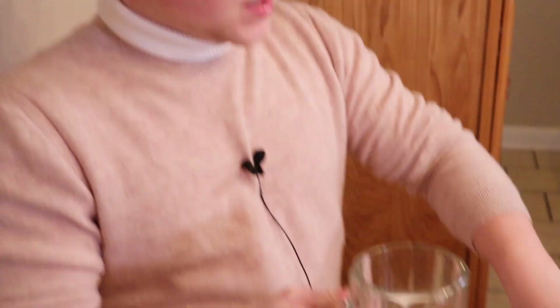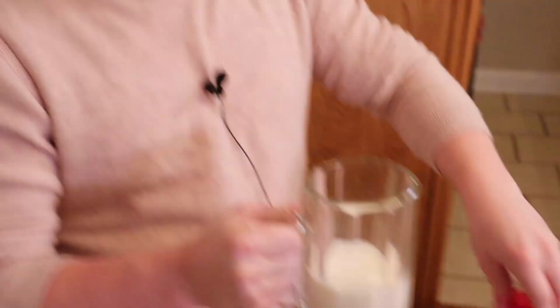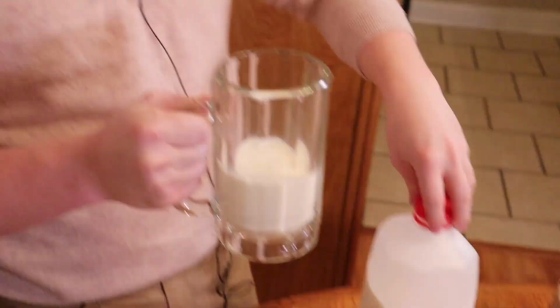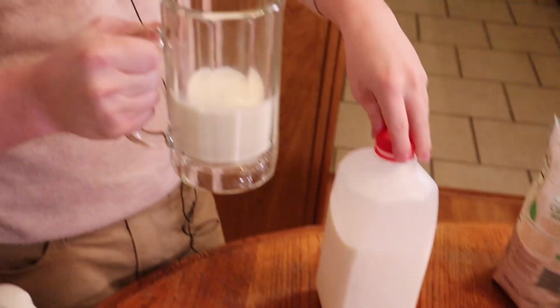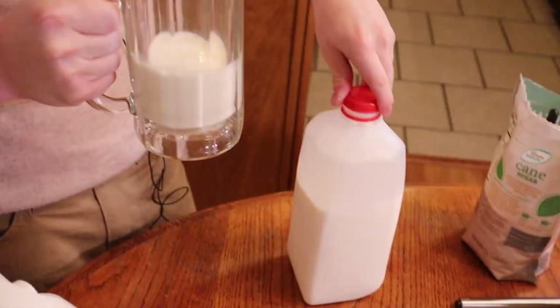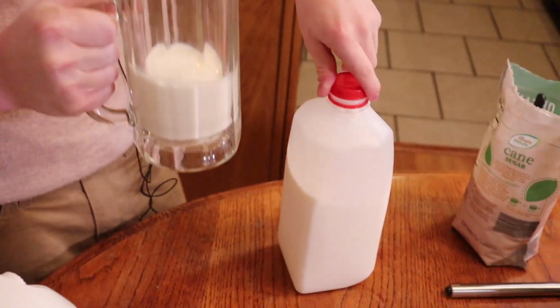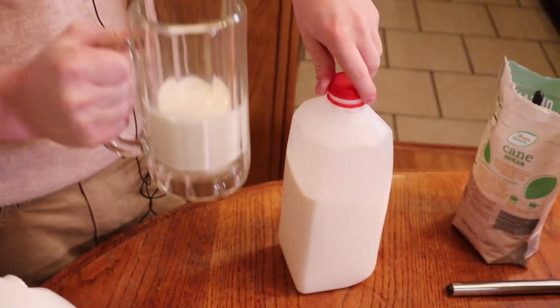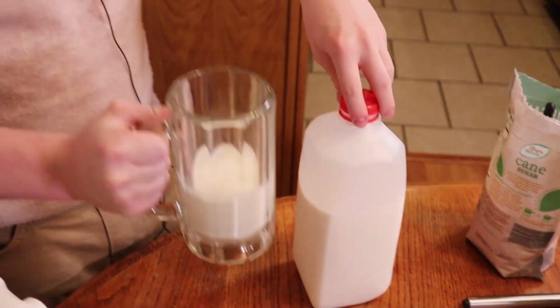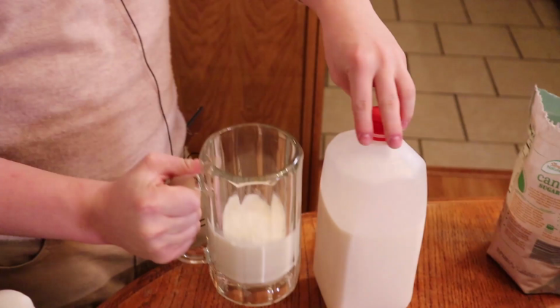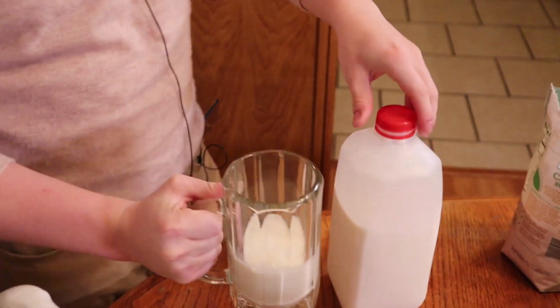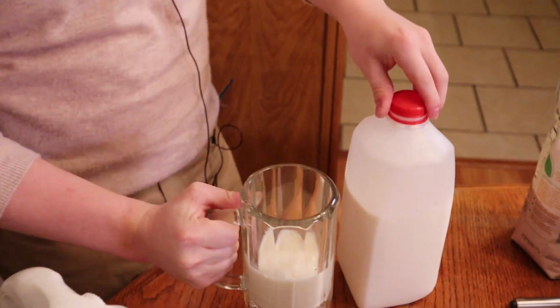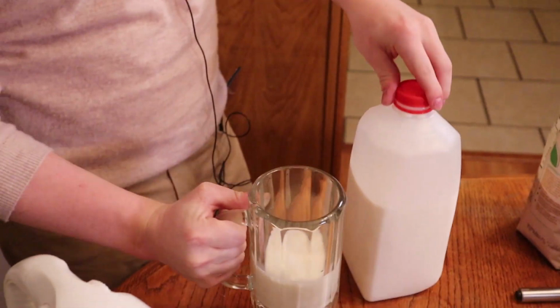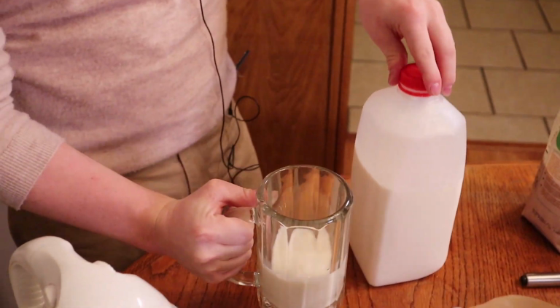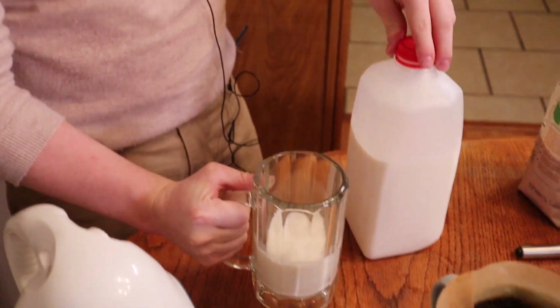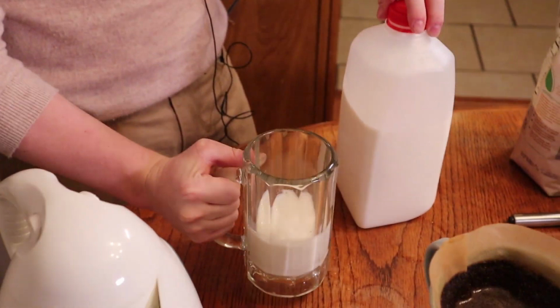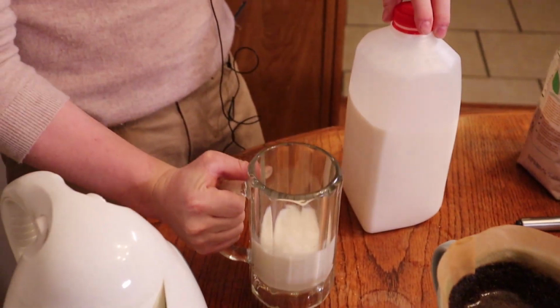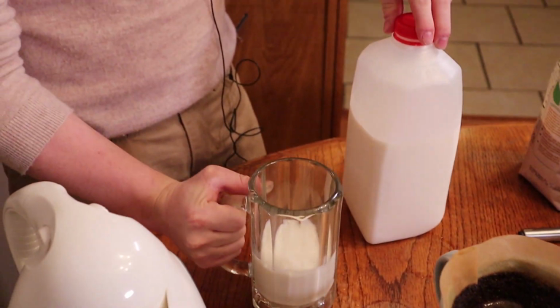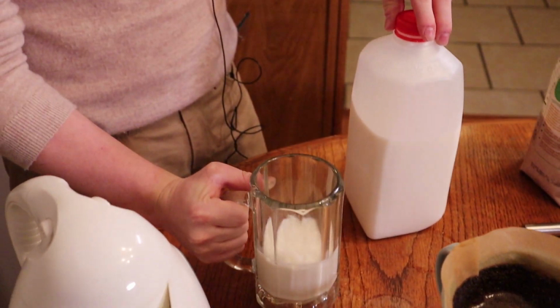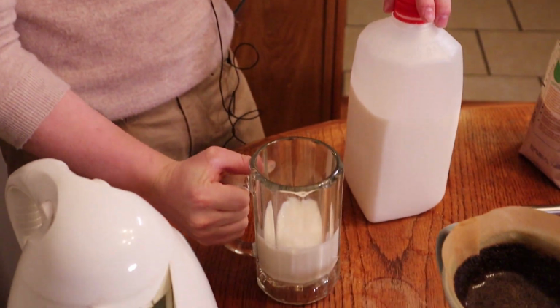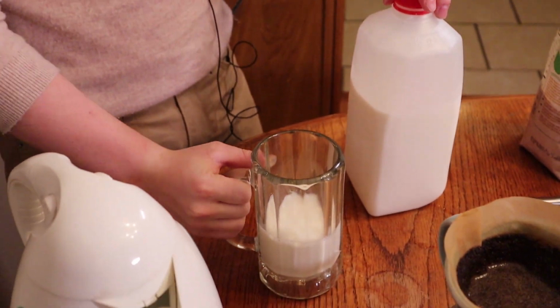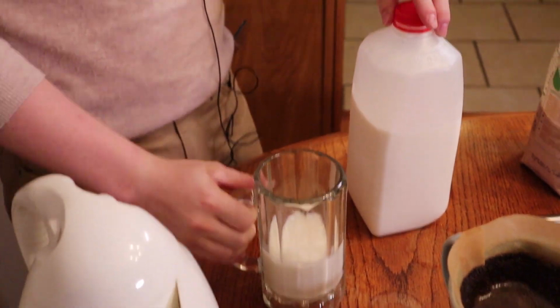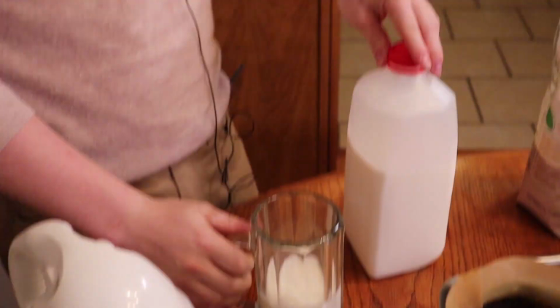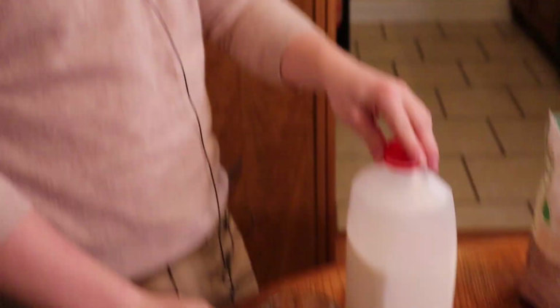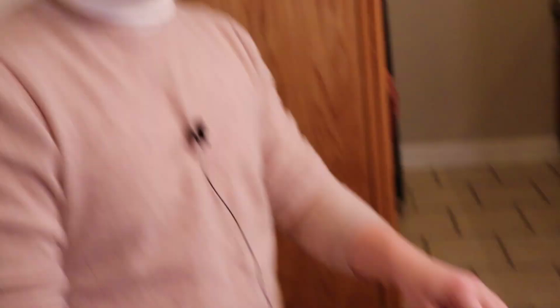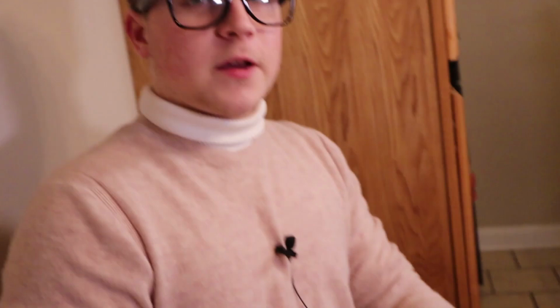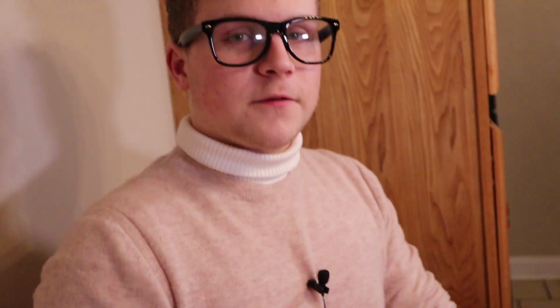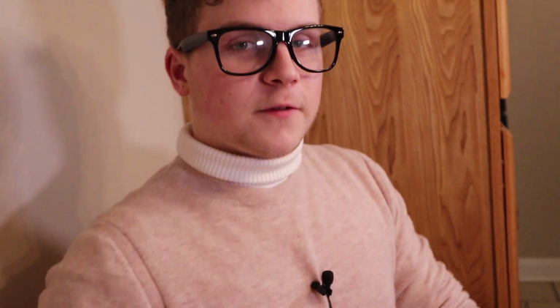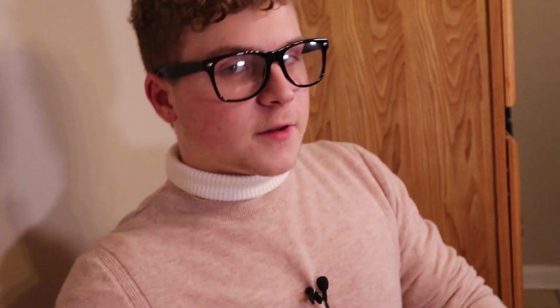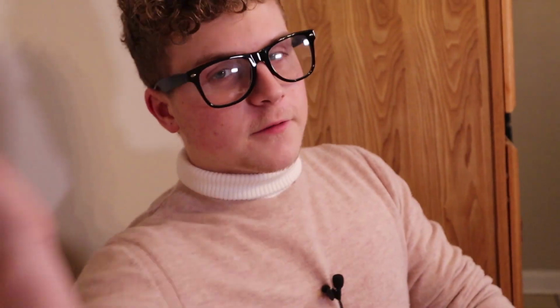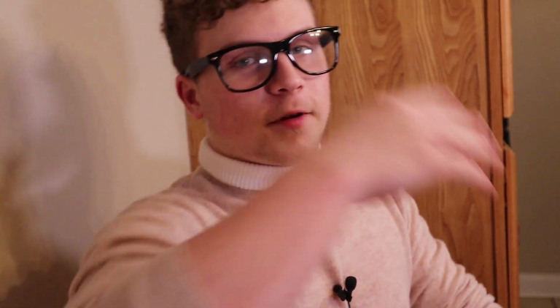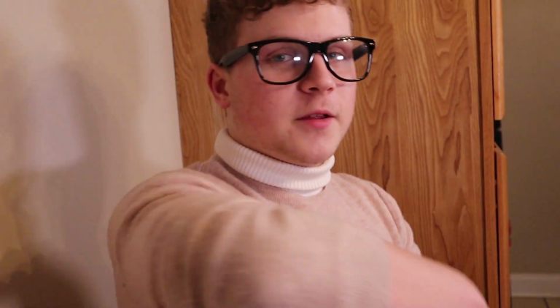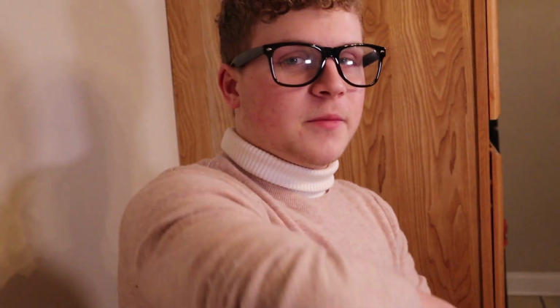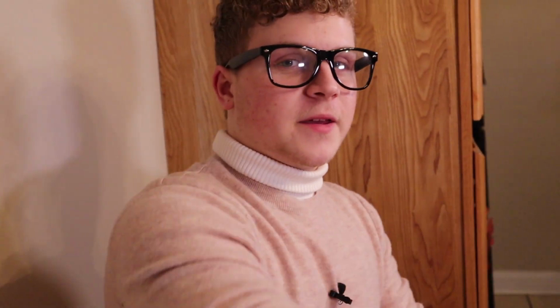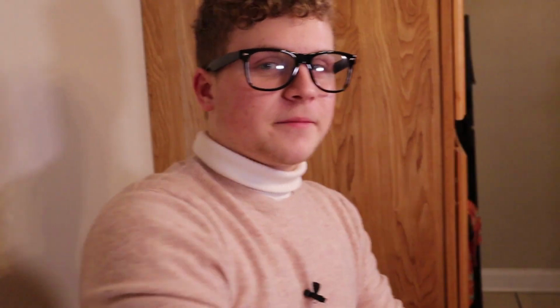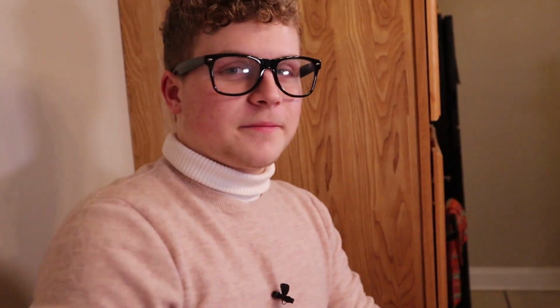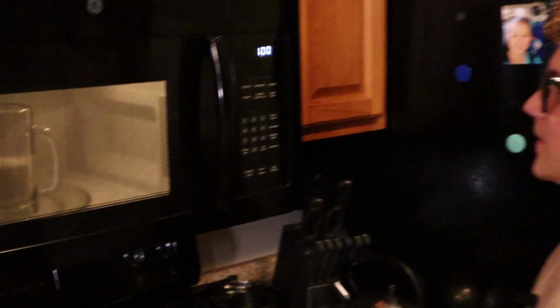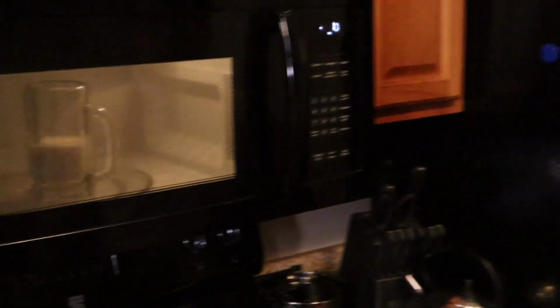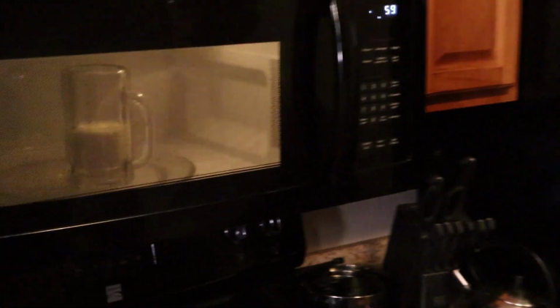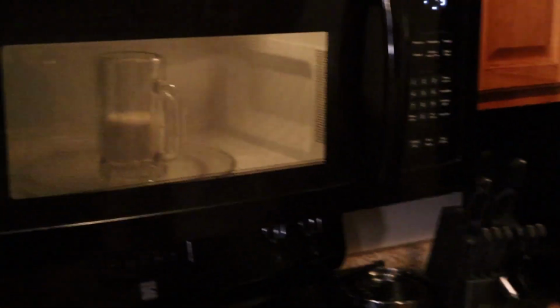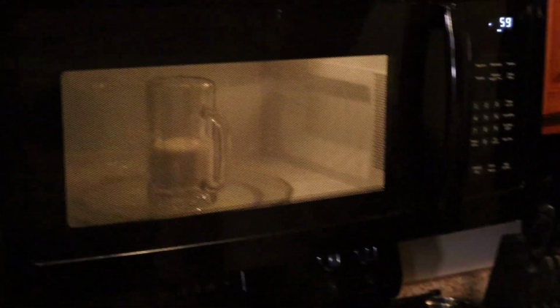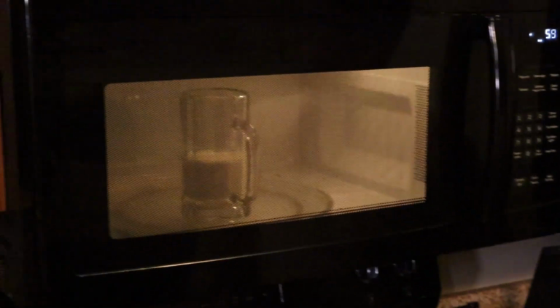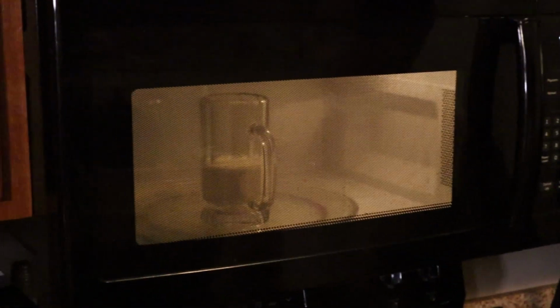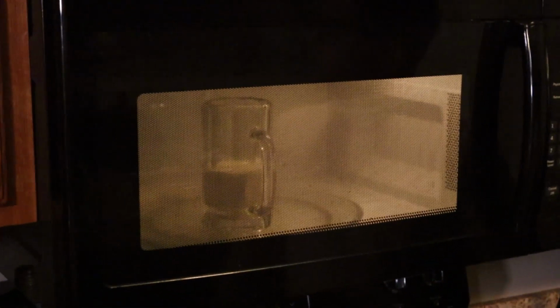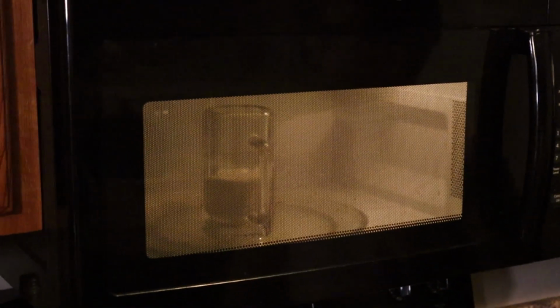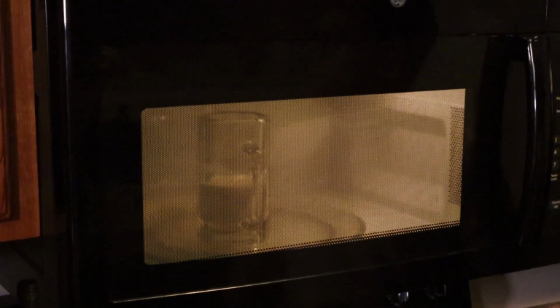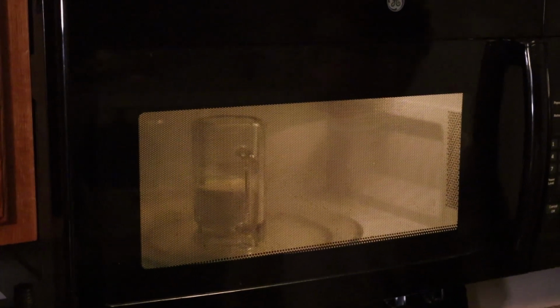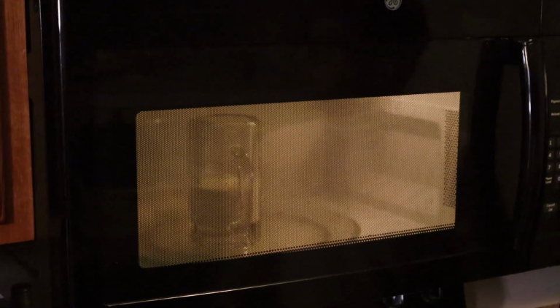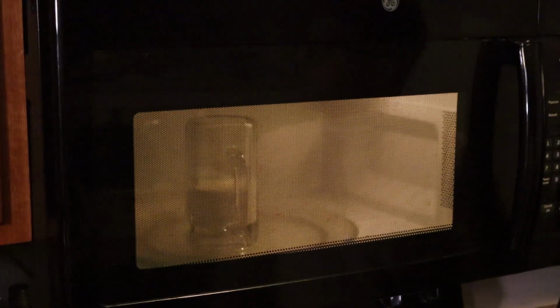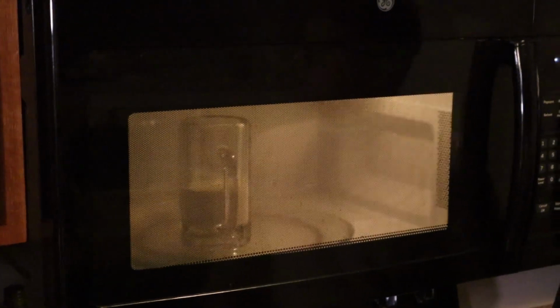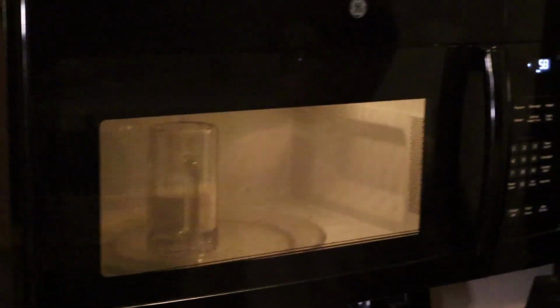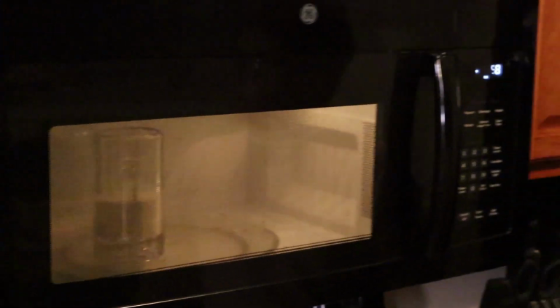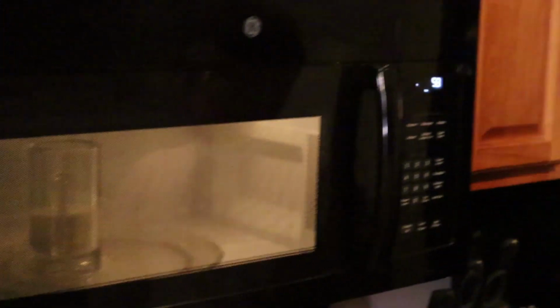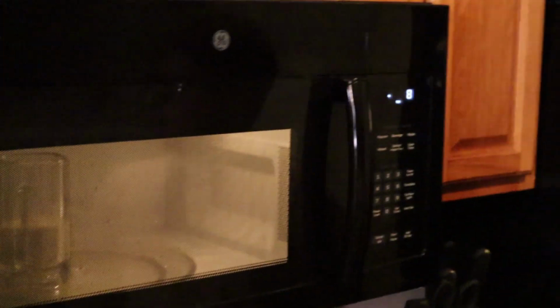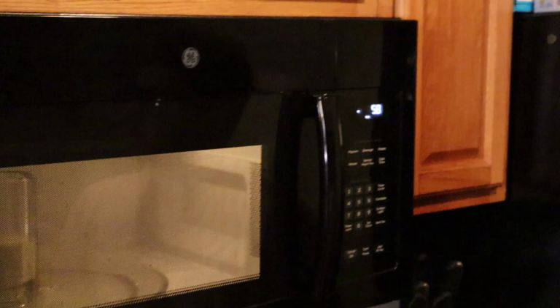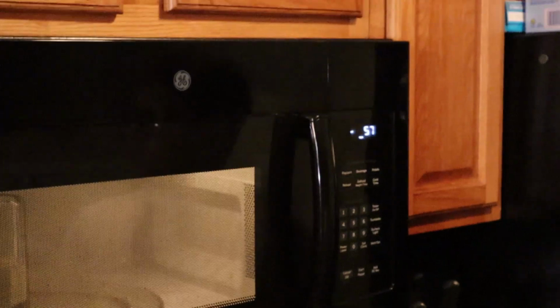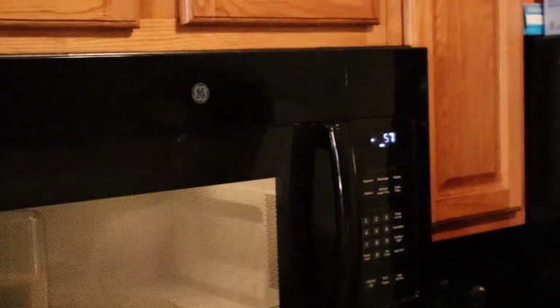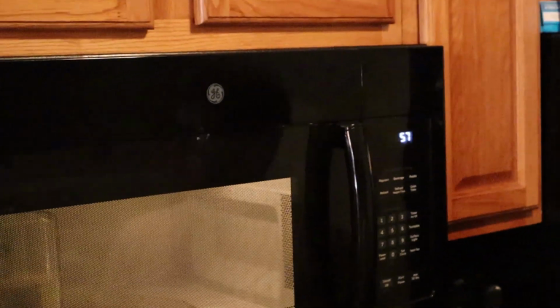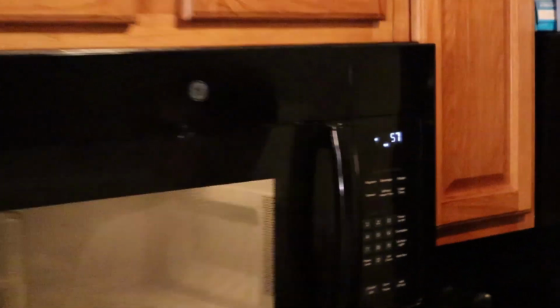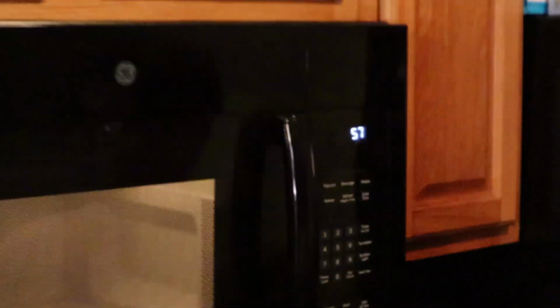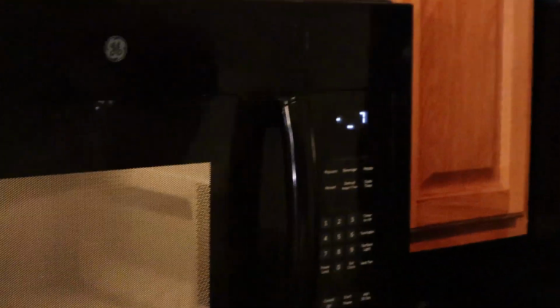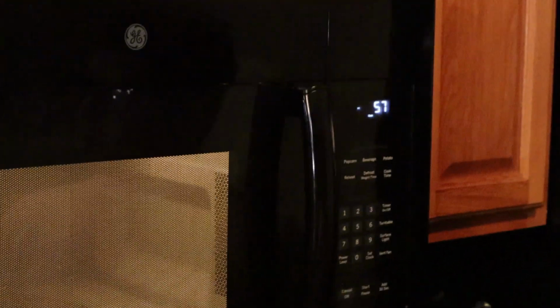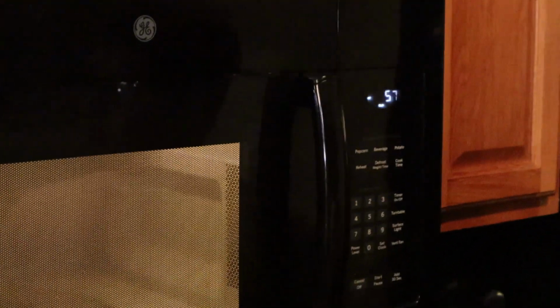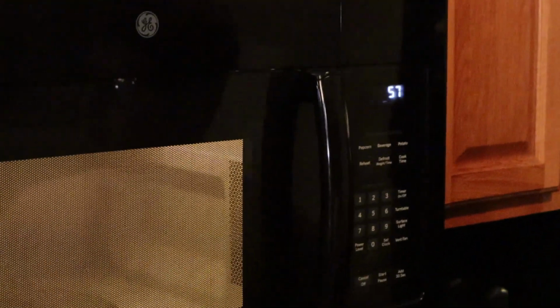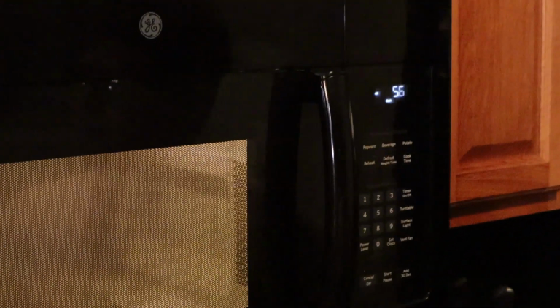We're gonna bring this to the microwave — set it for one minute. I think that's a good amount of time.